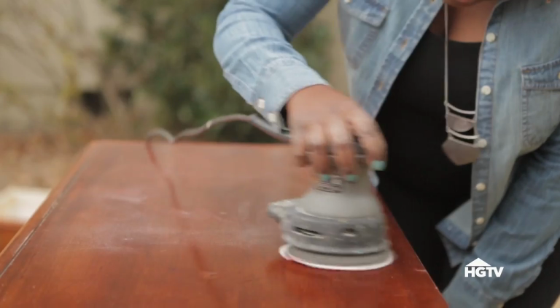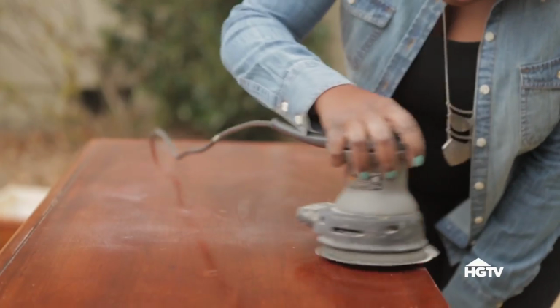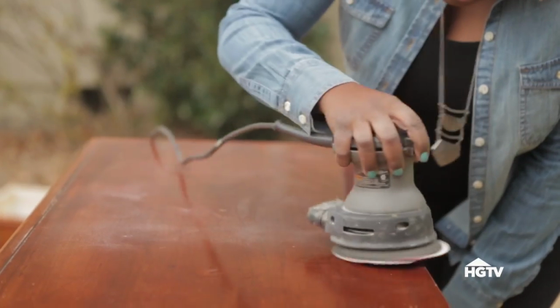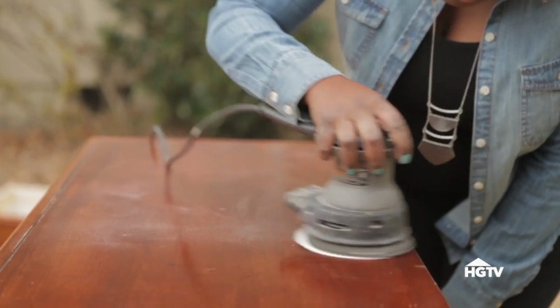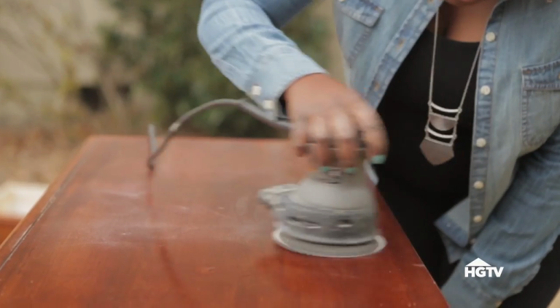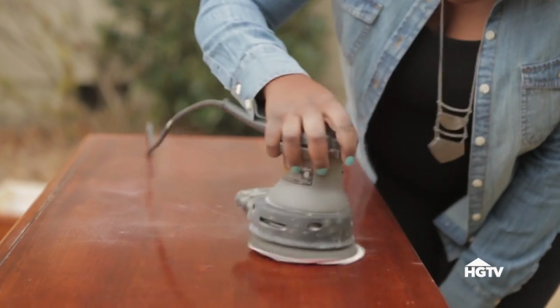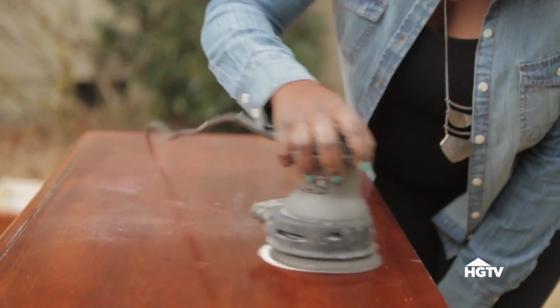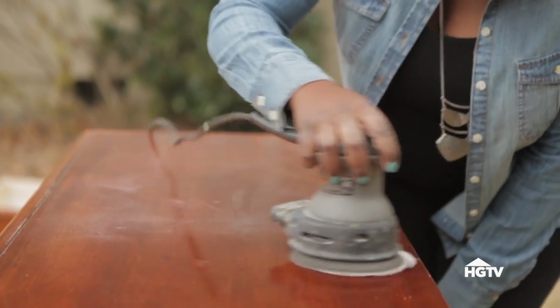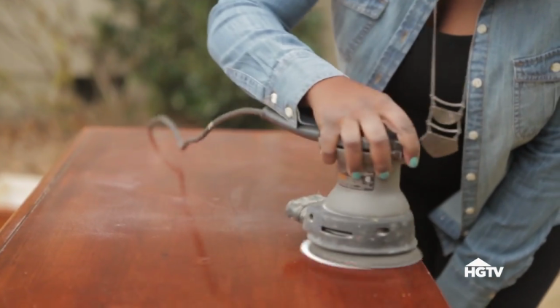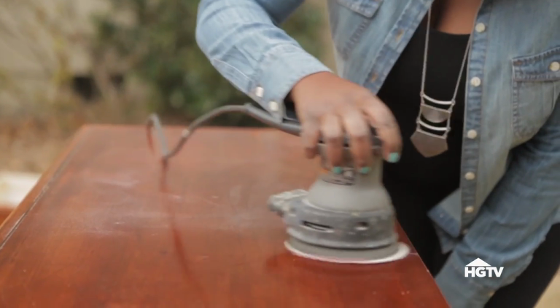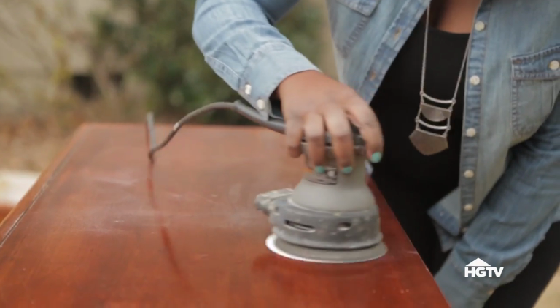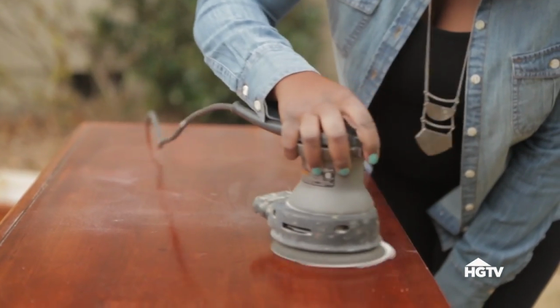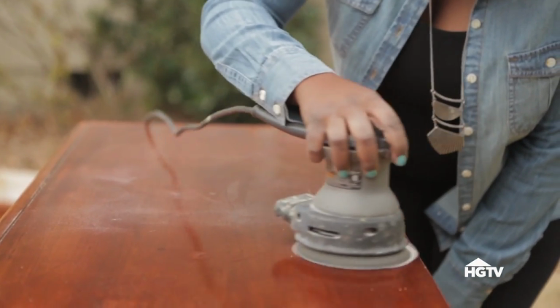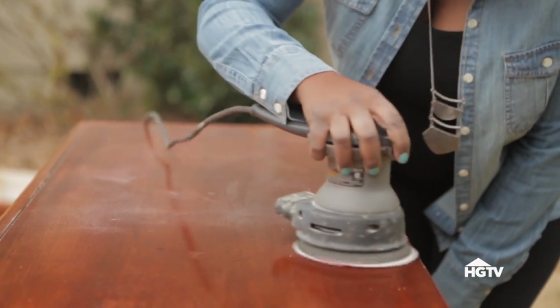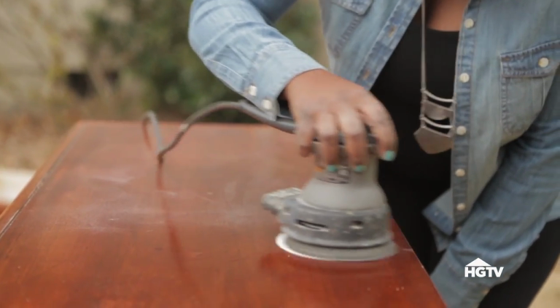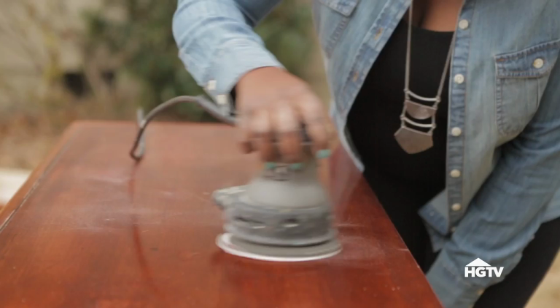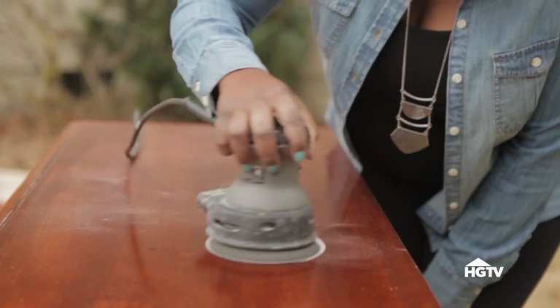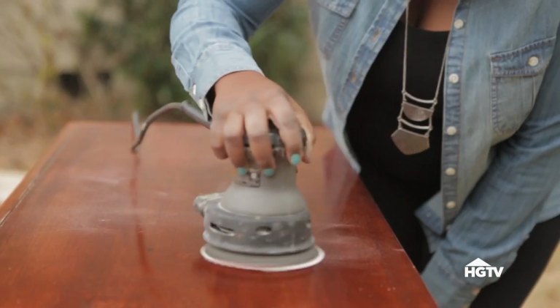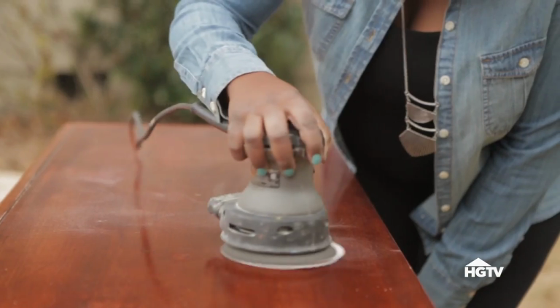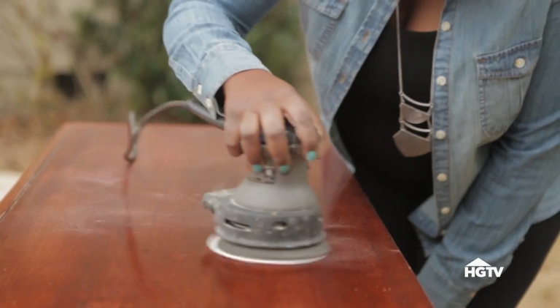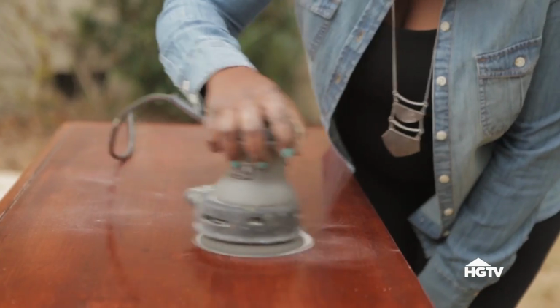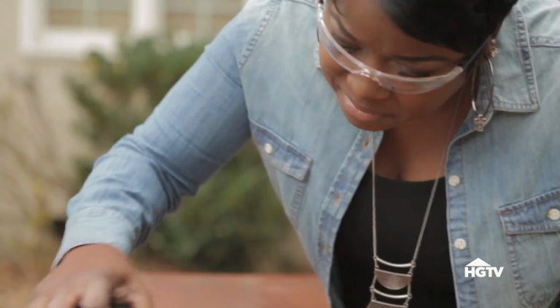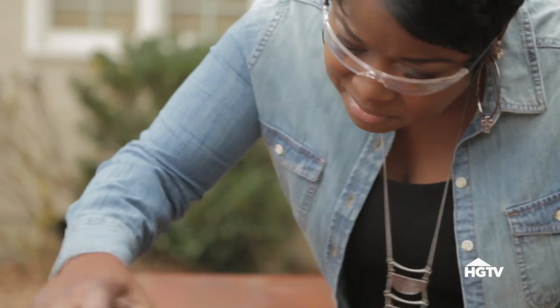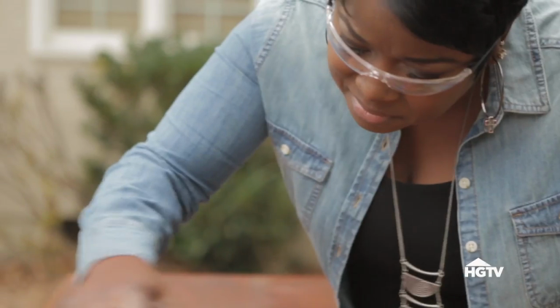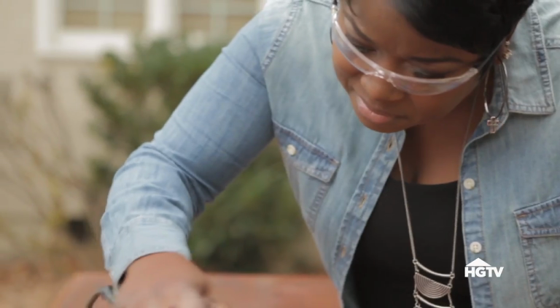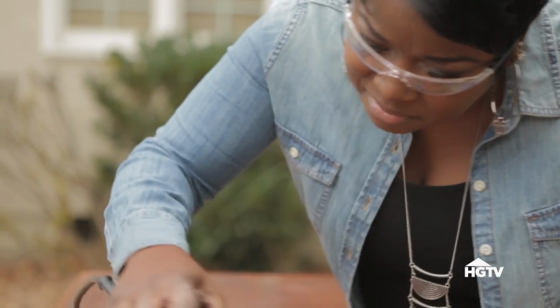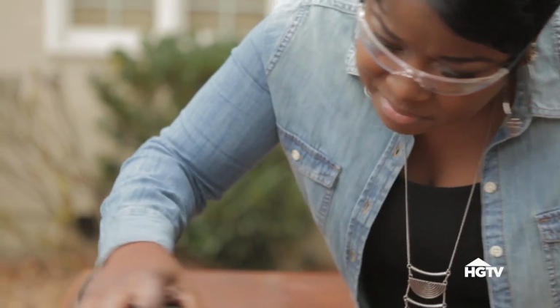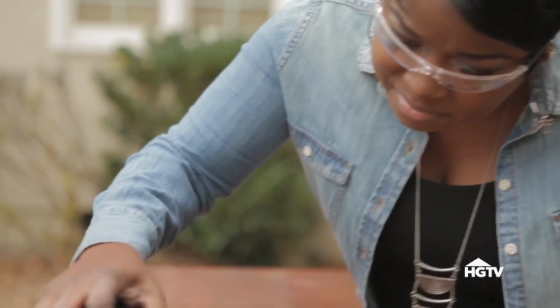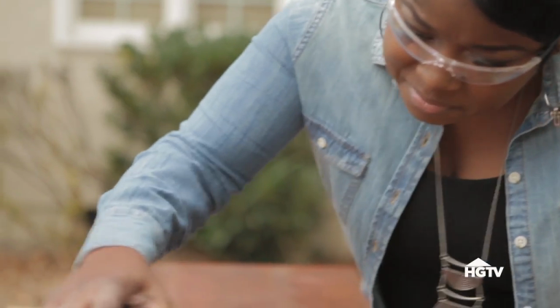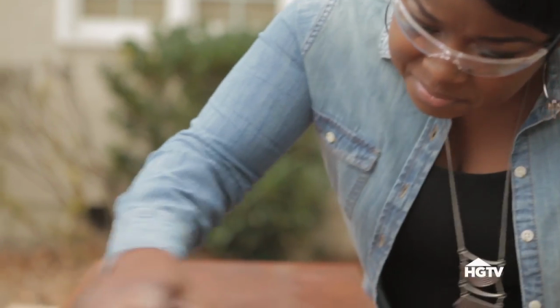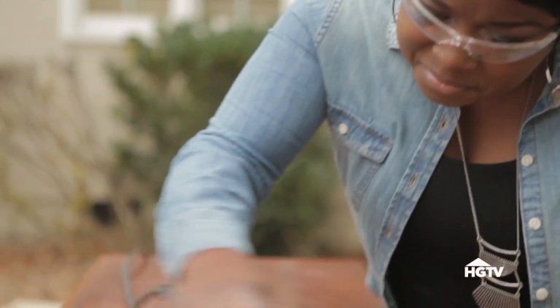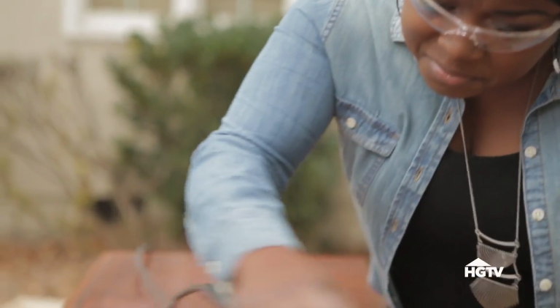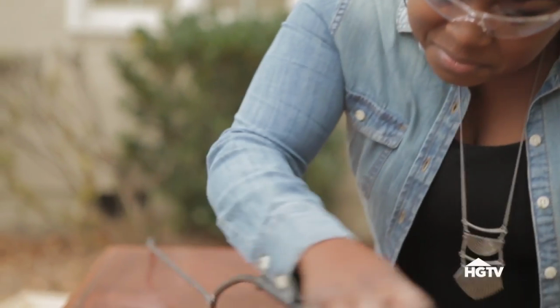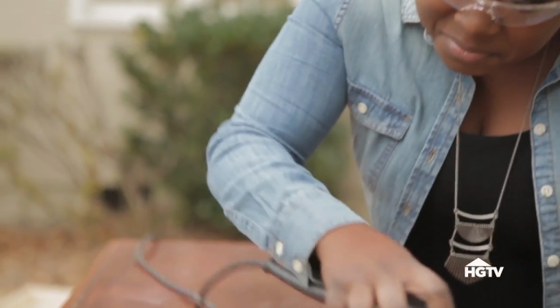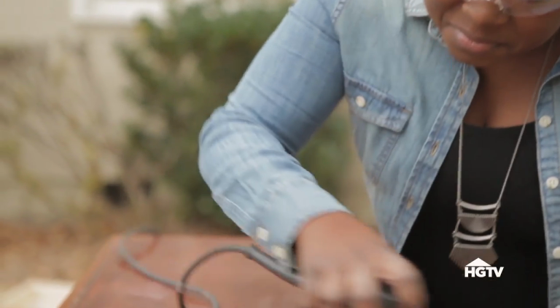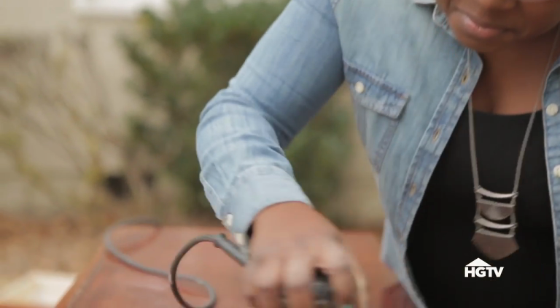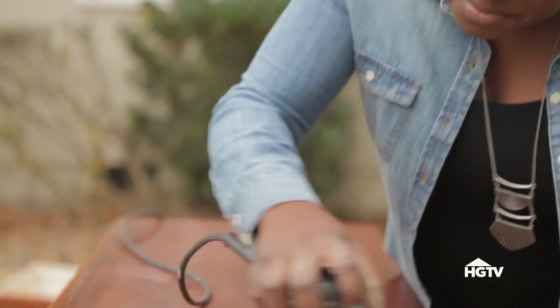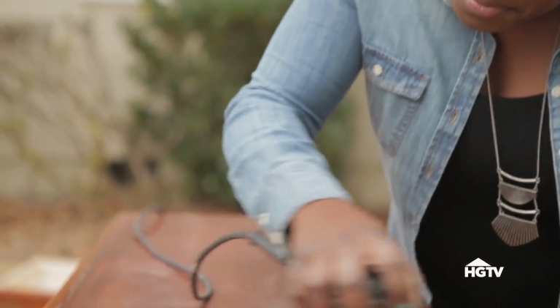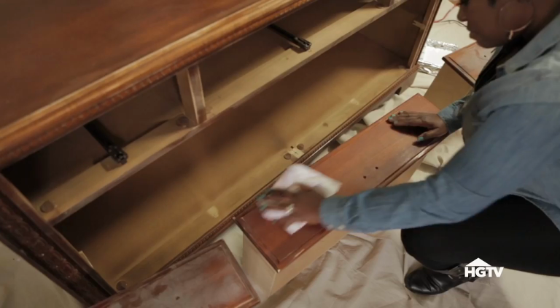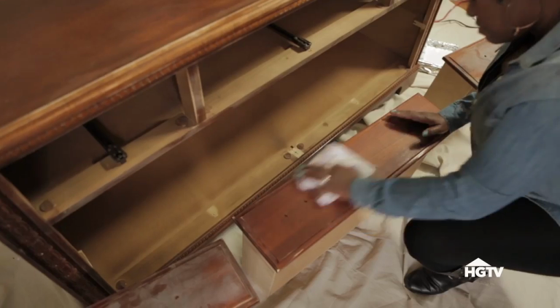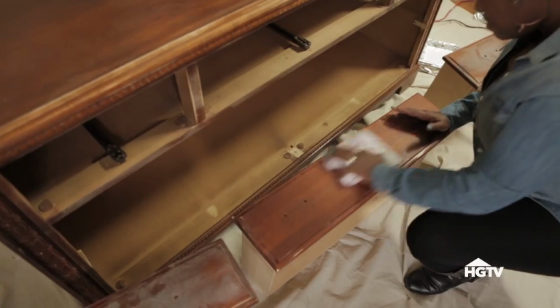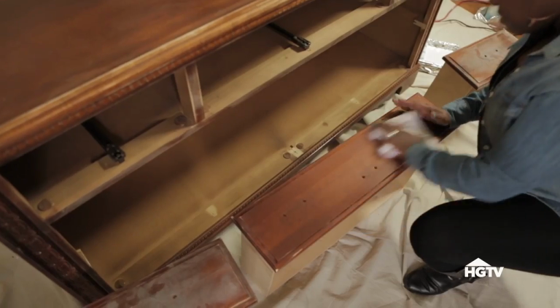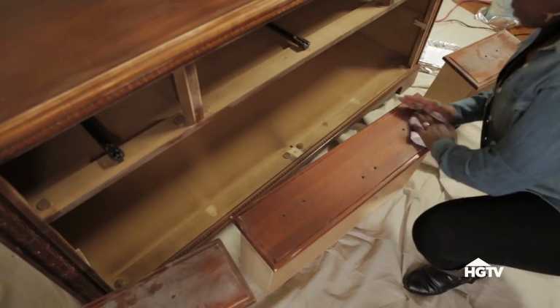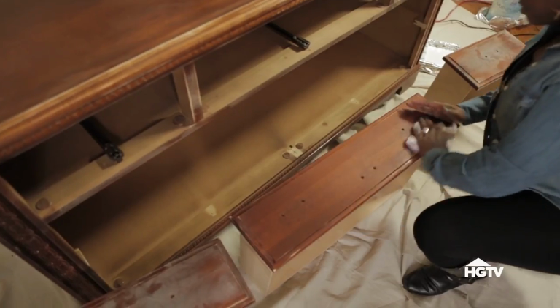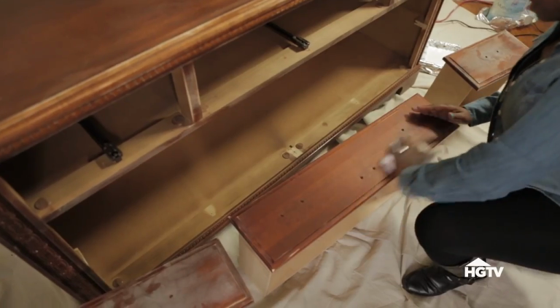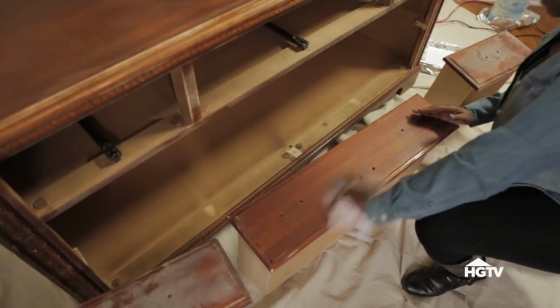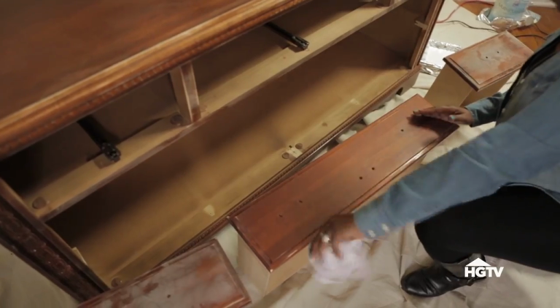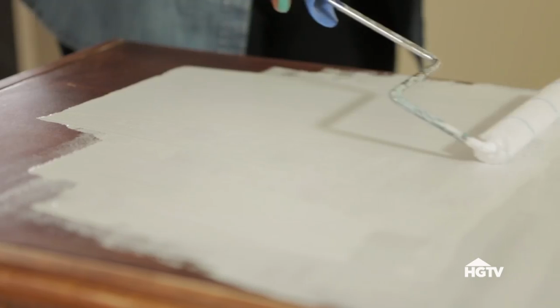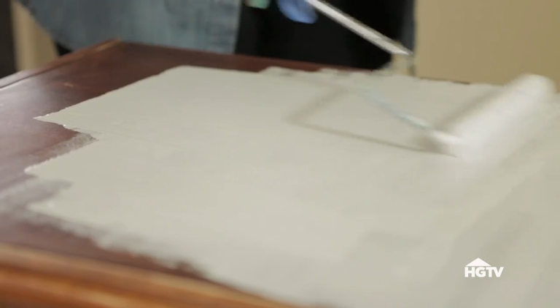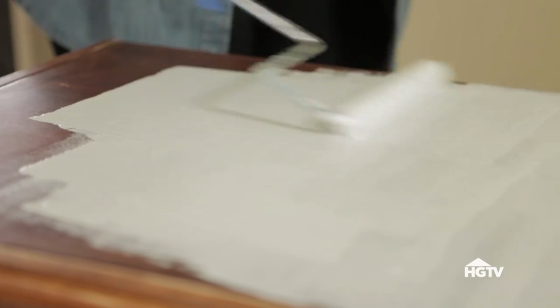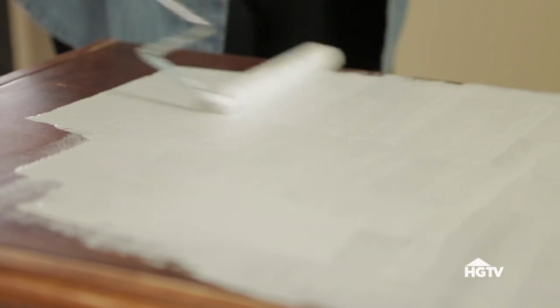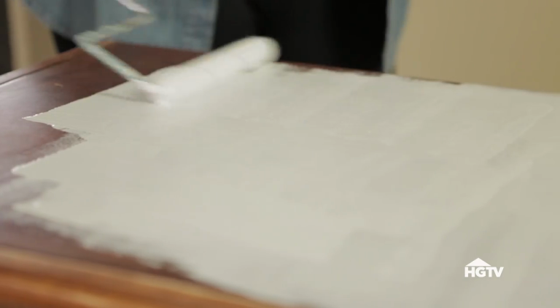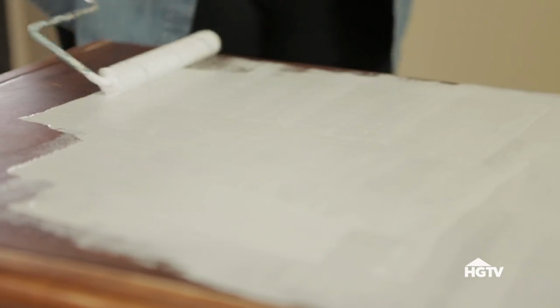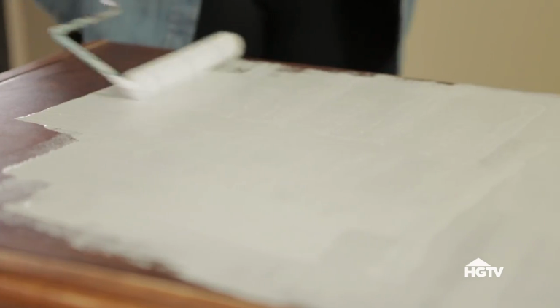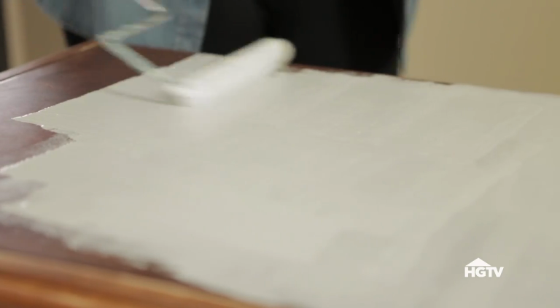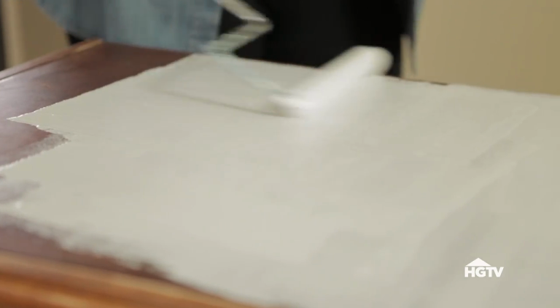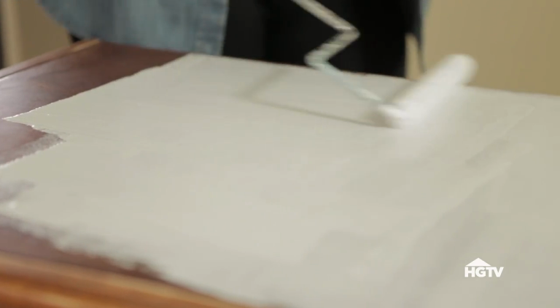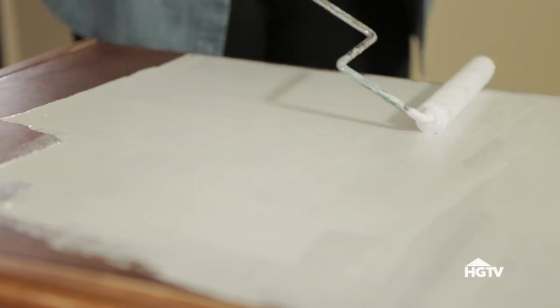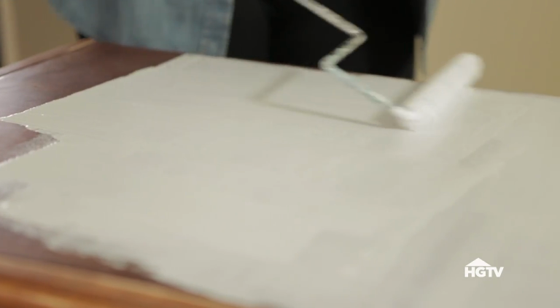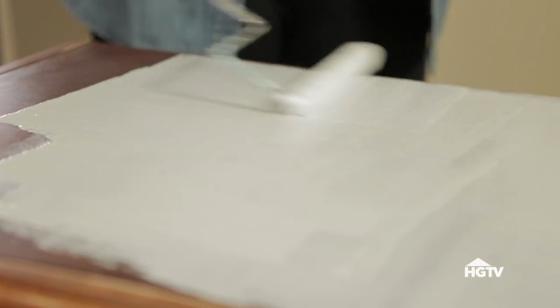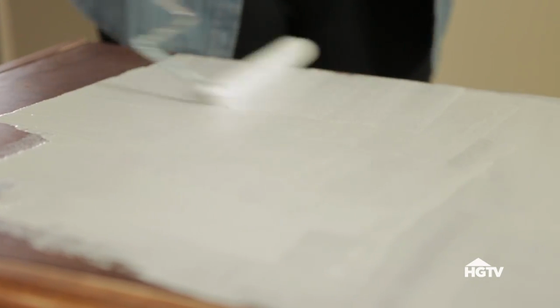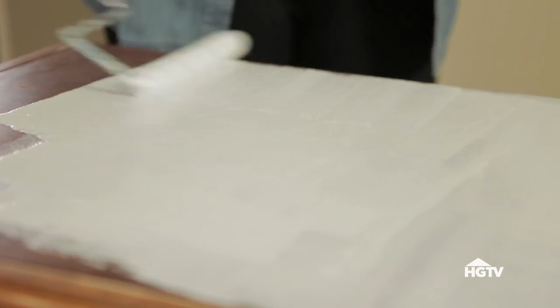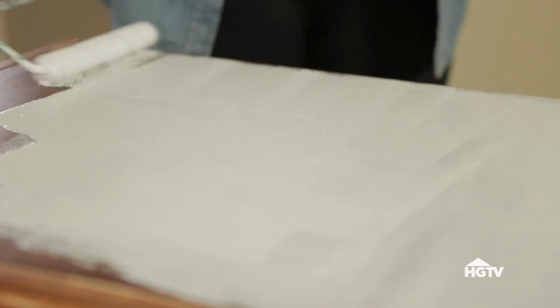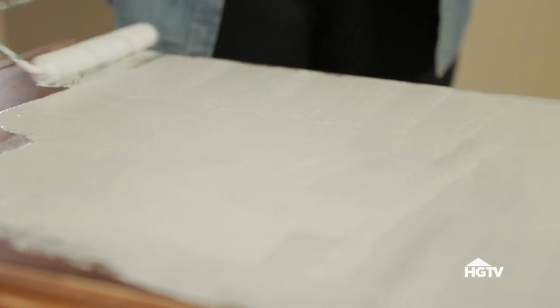Start by giving the dresser a light sanding to help the paint adhere. Wipe the dresser down and roll on a coat of primer.